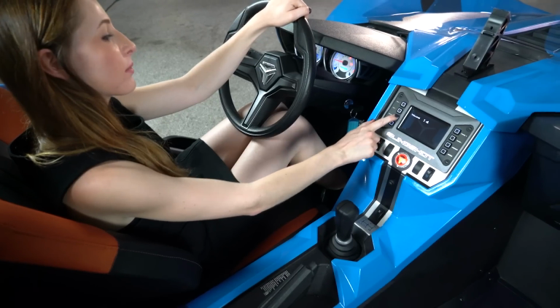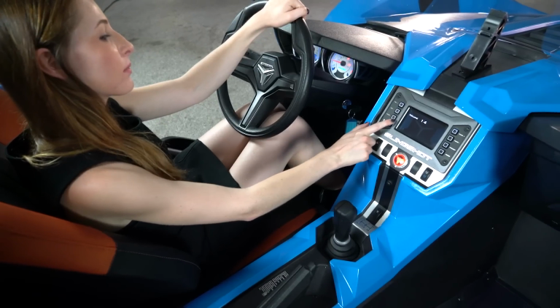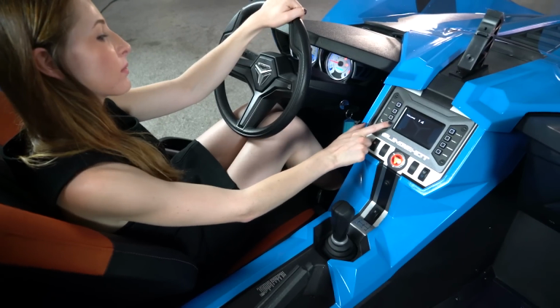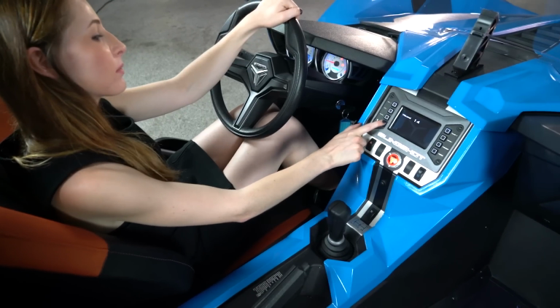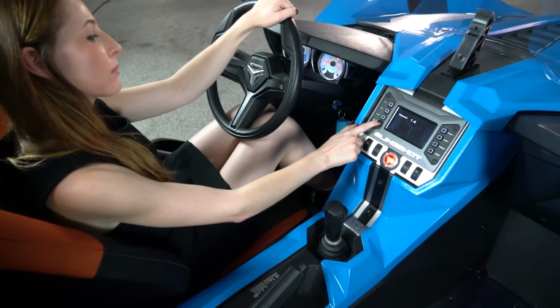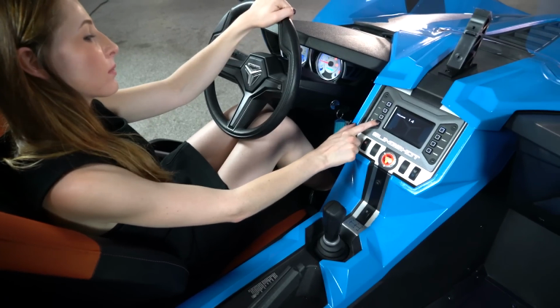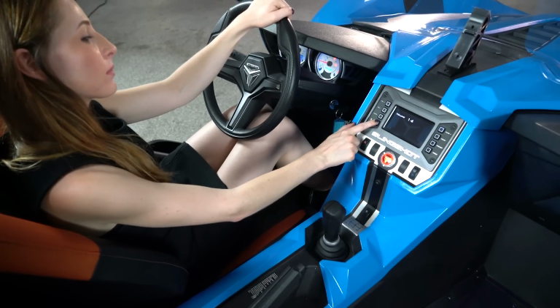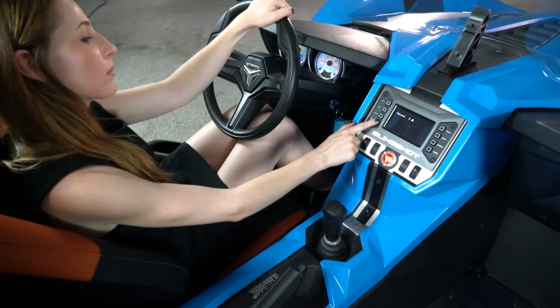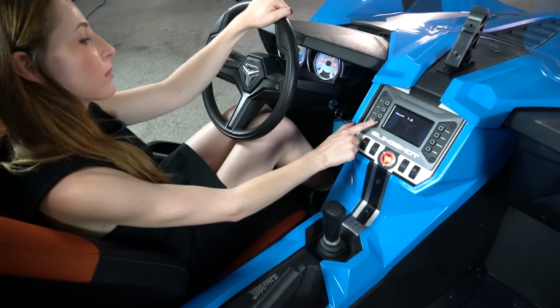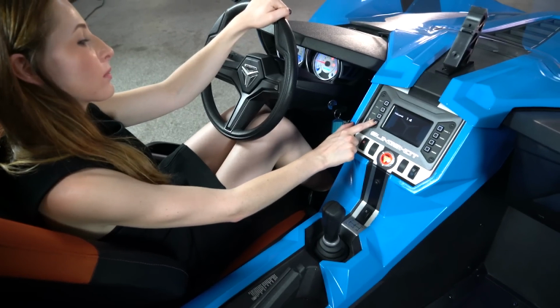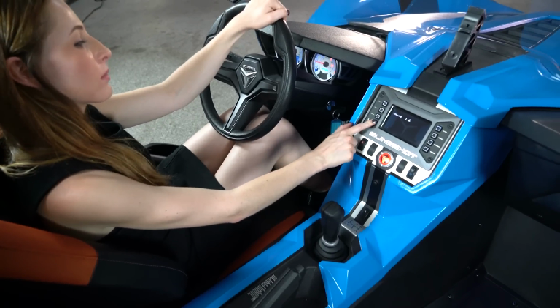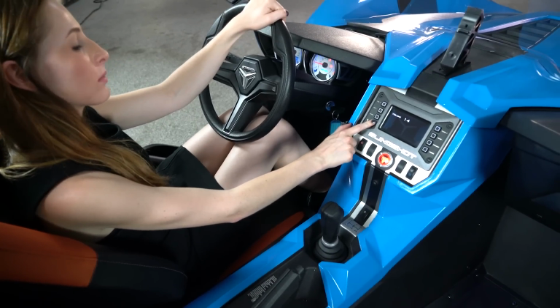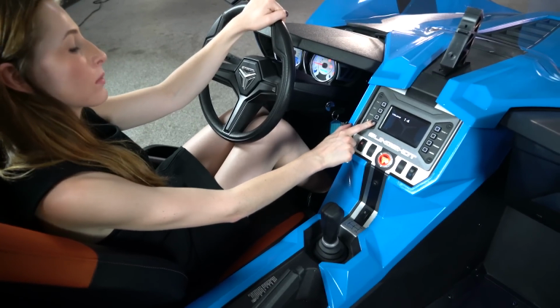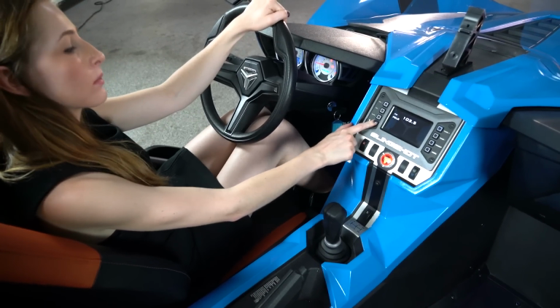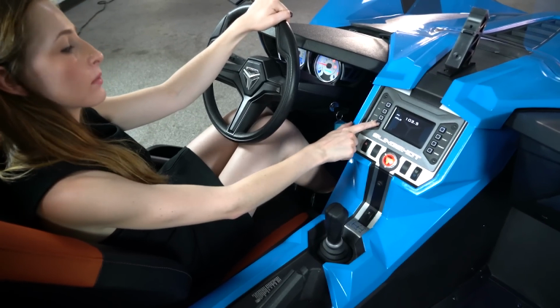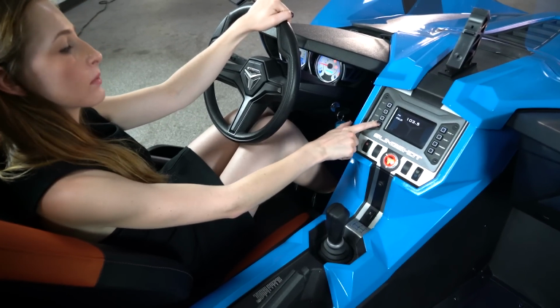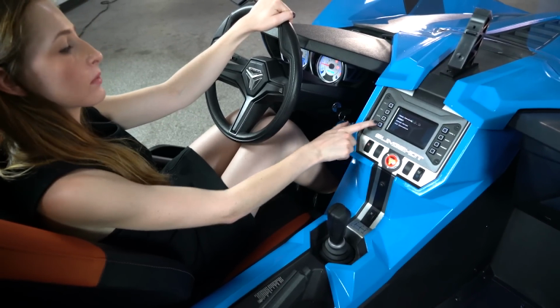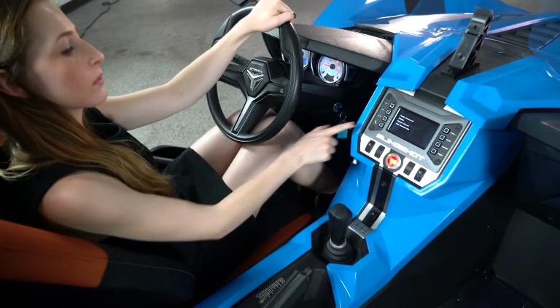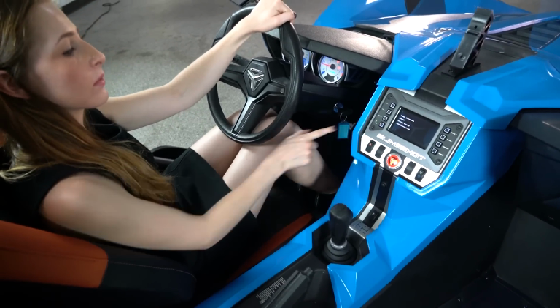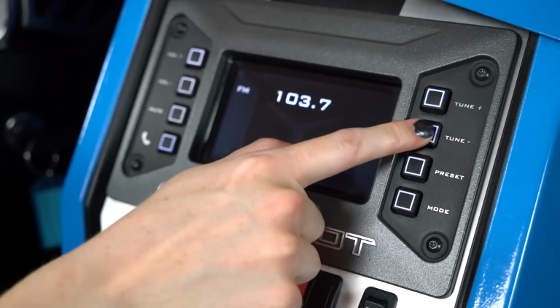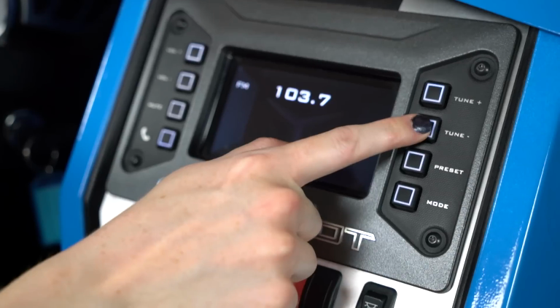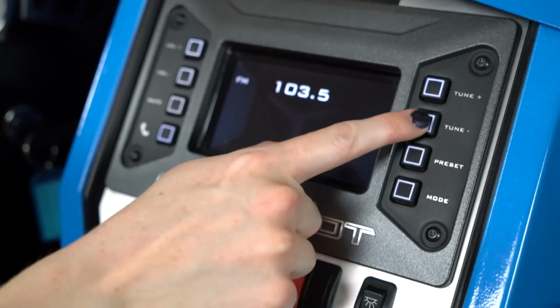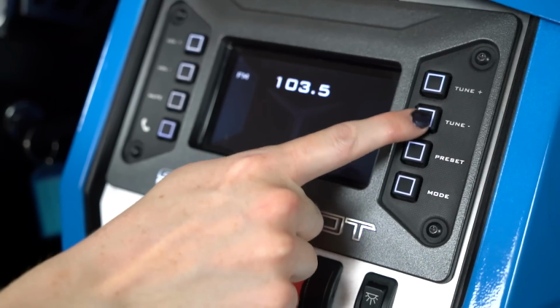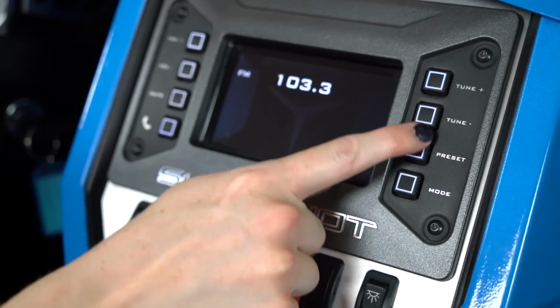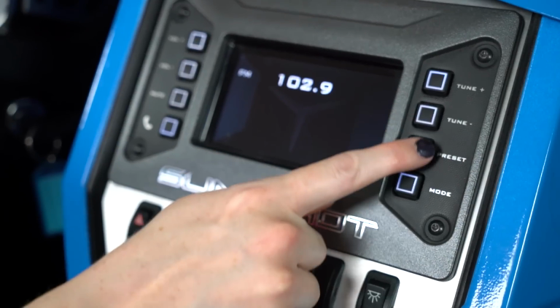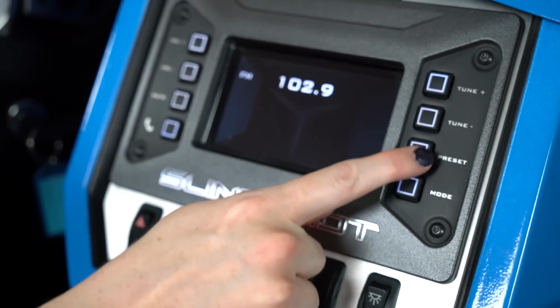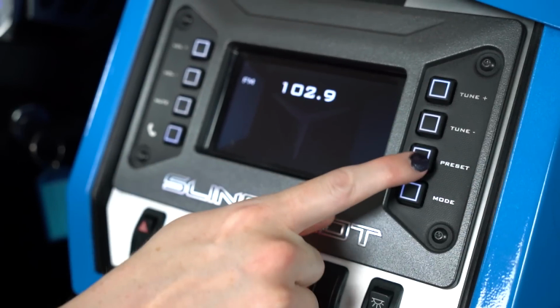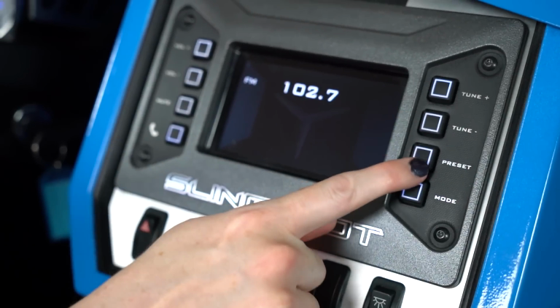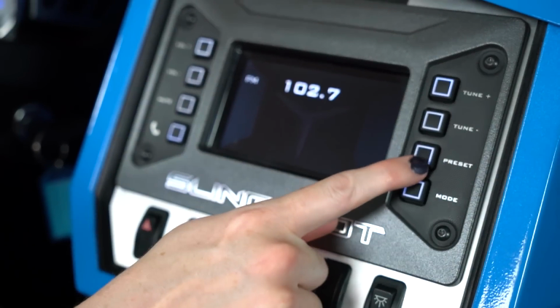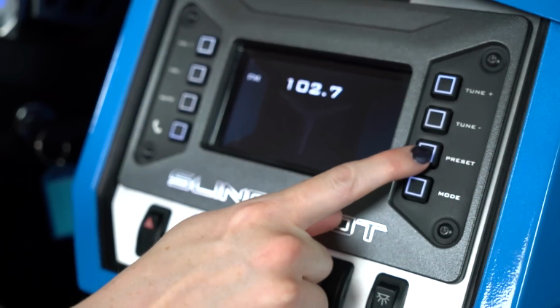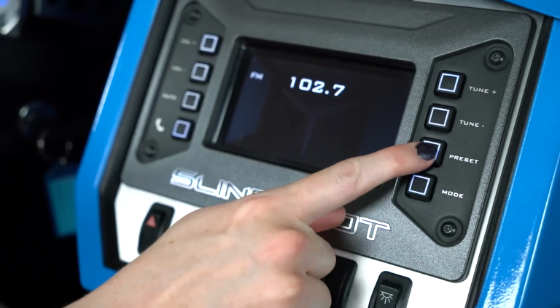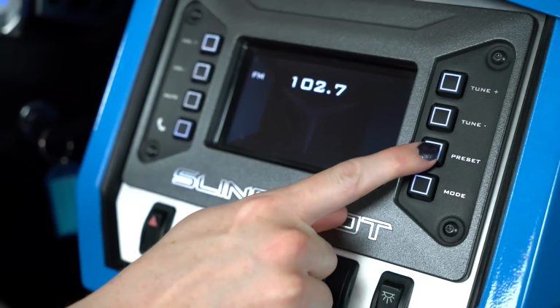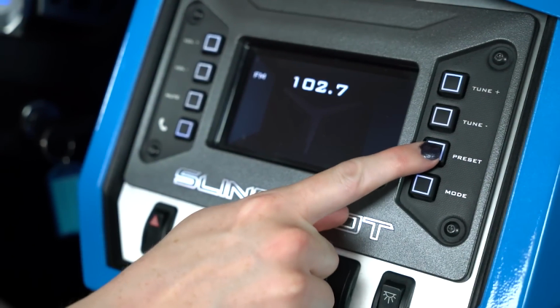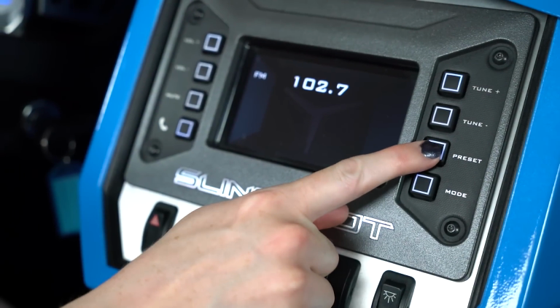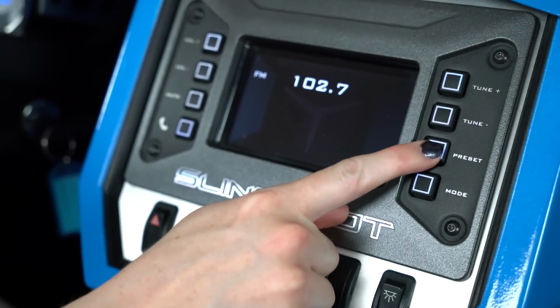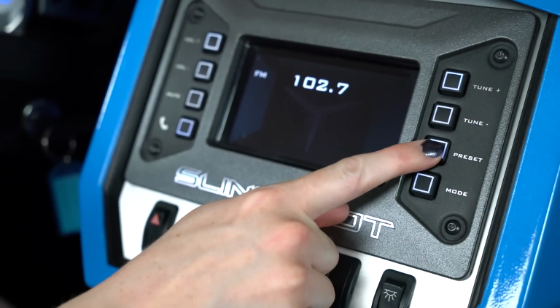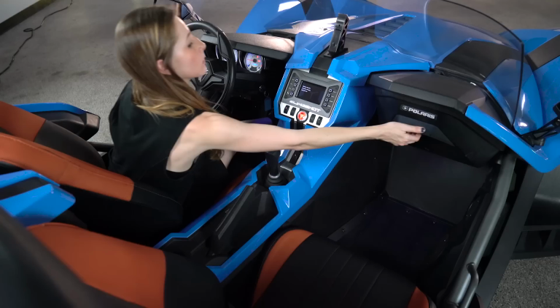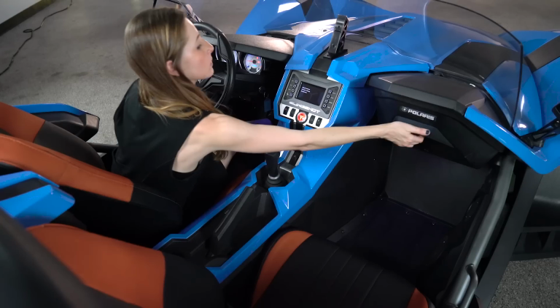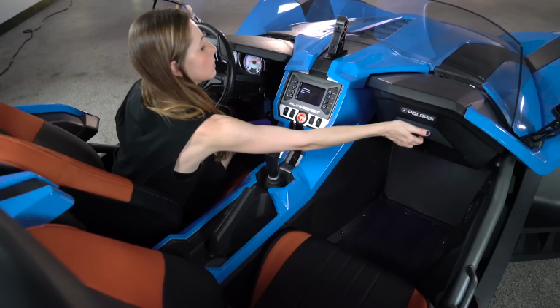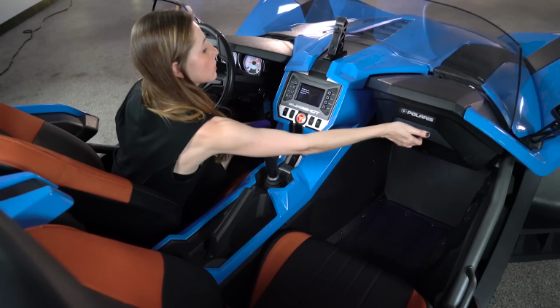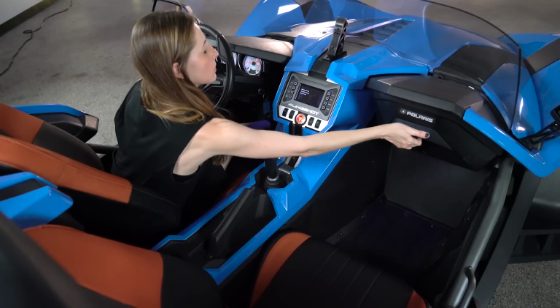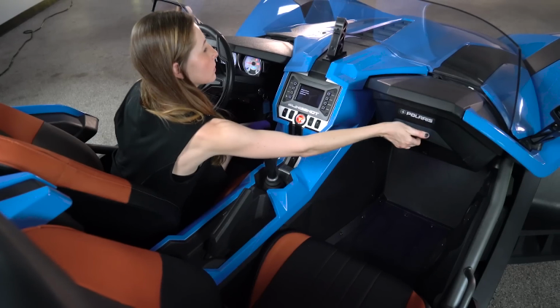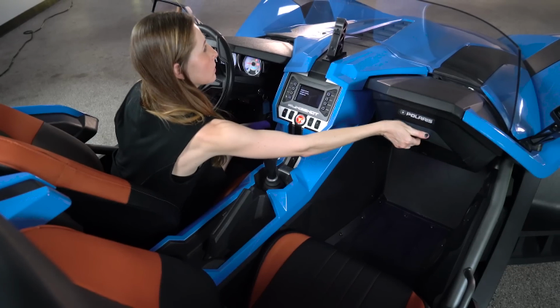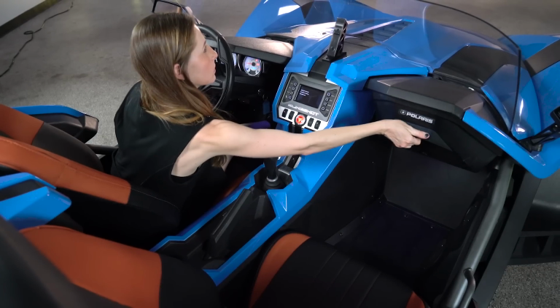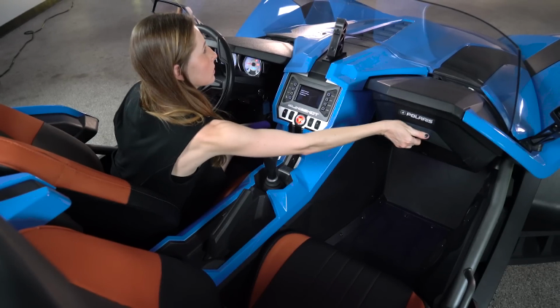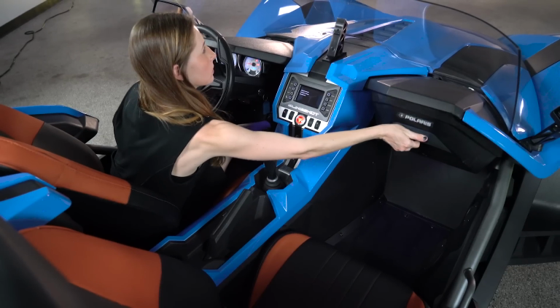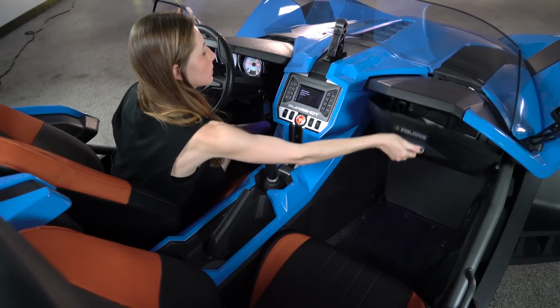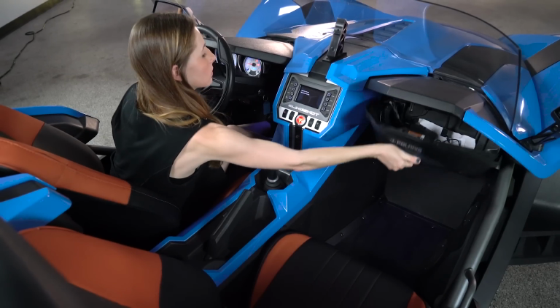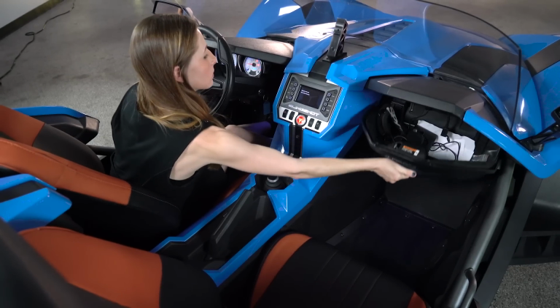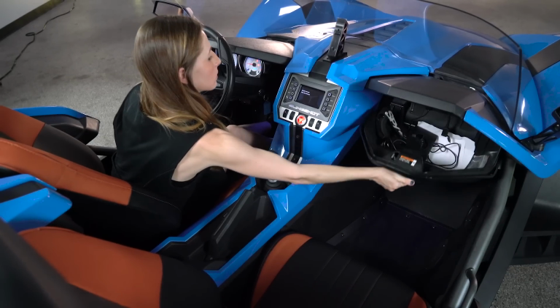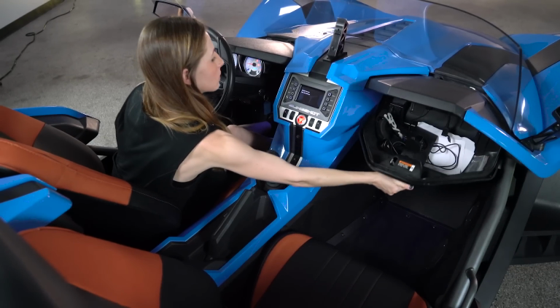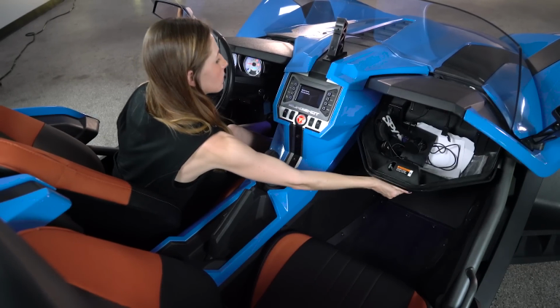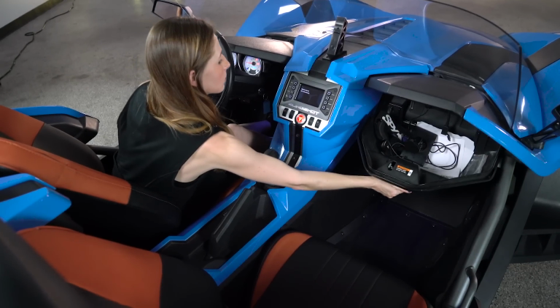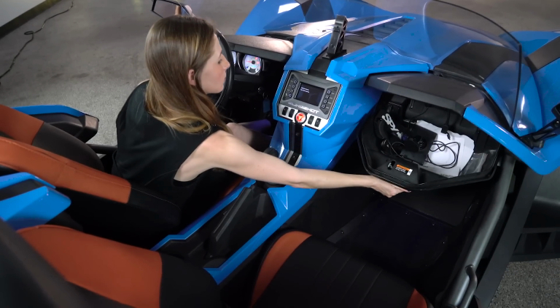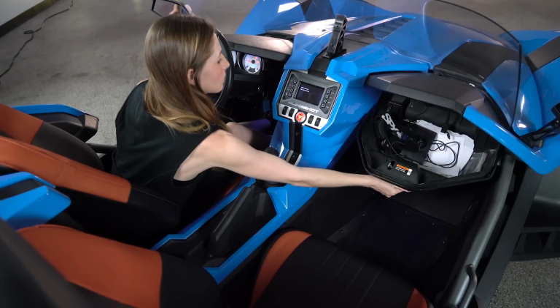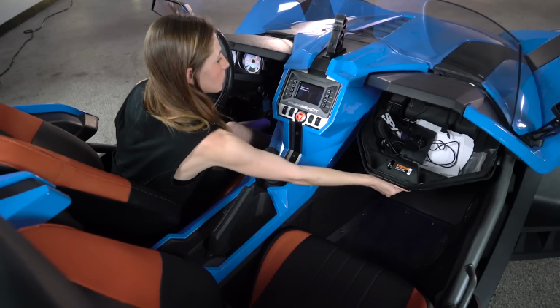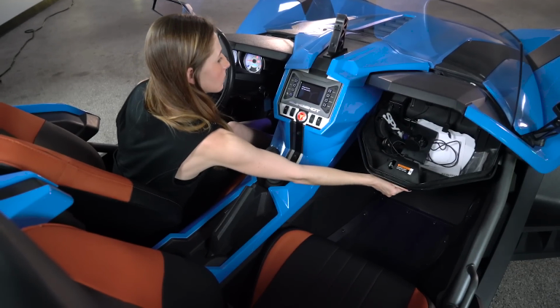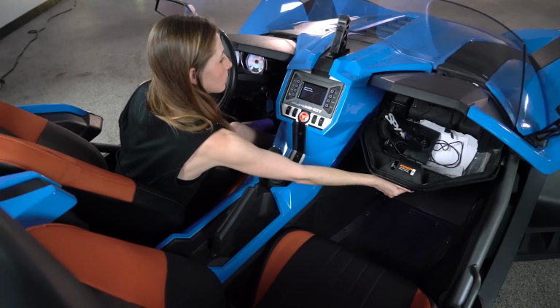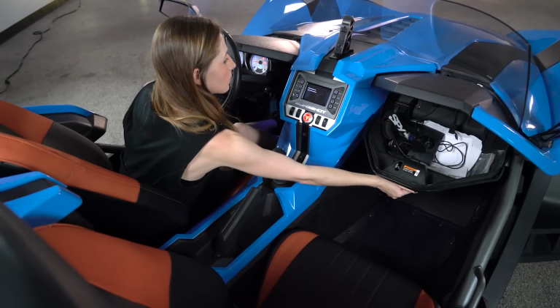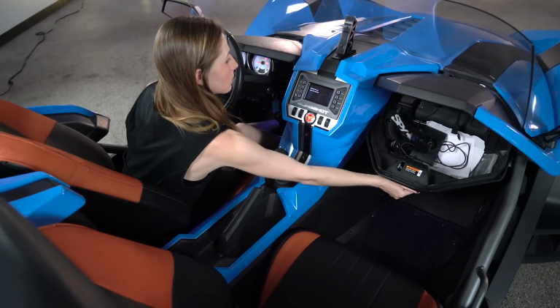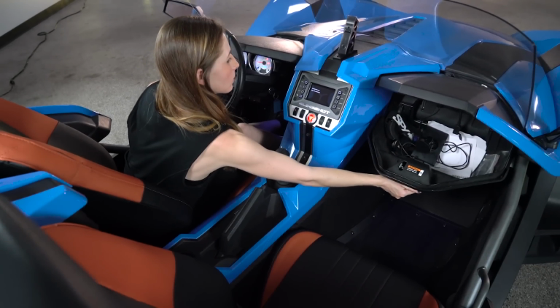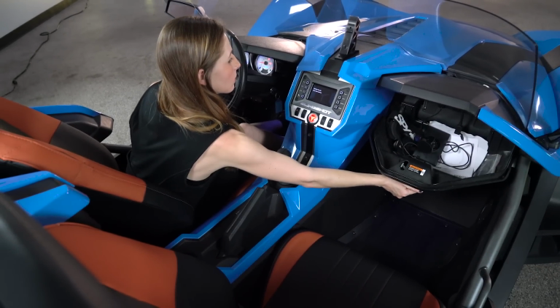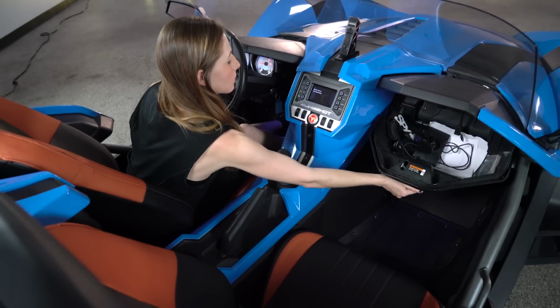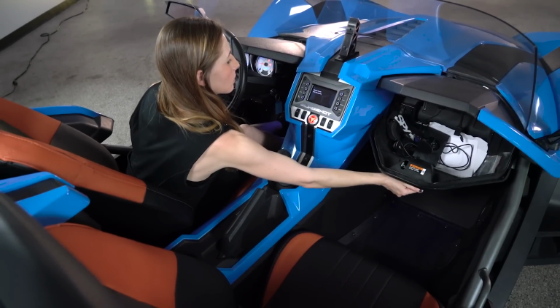Adjust the radio and connect your phone via Bluetooth. Utilize the locking glove compartment.